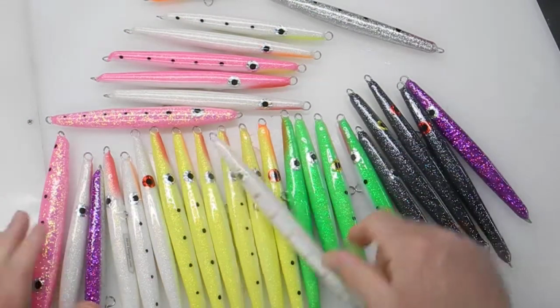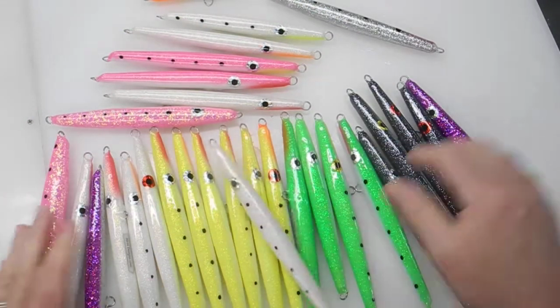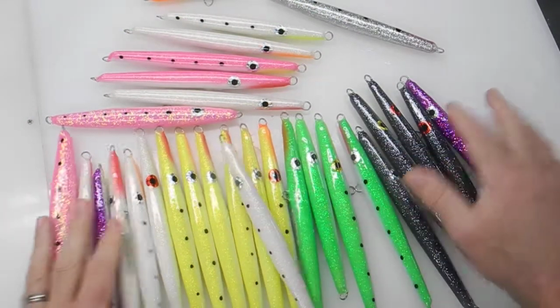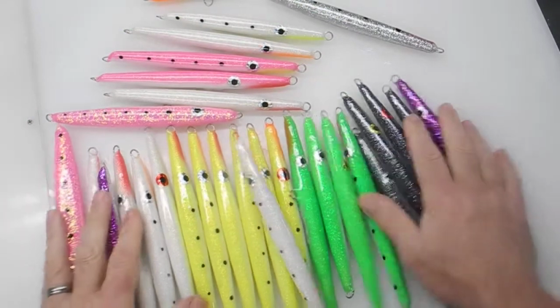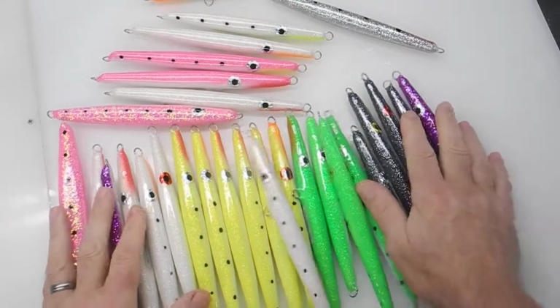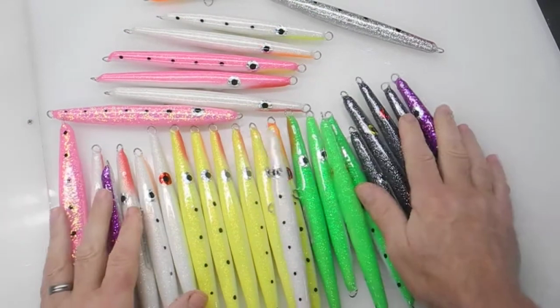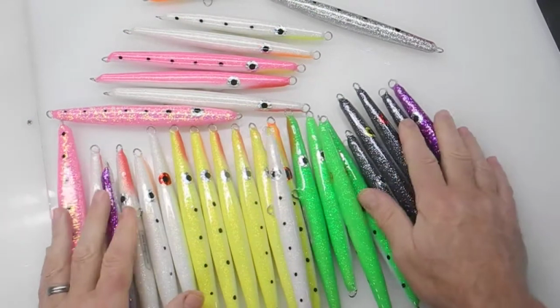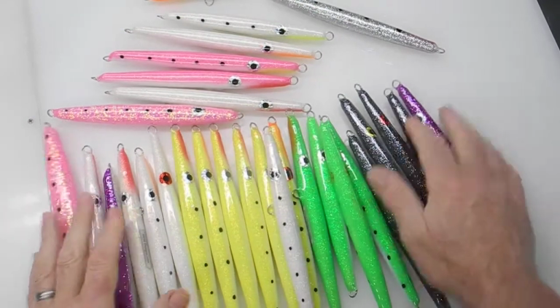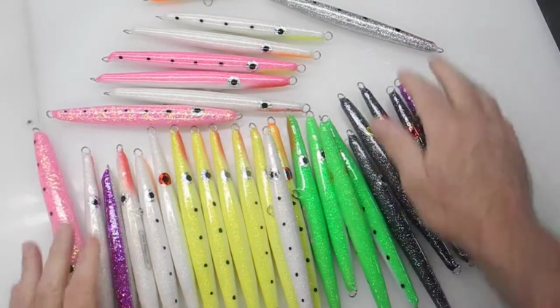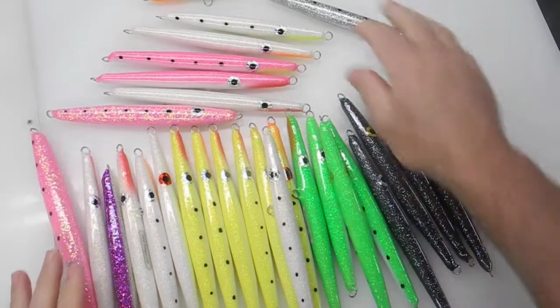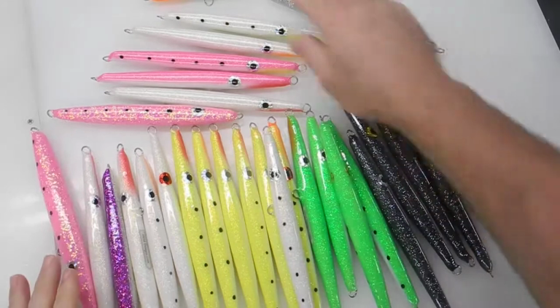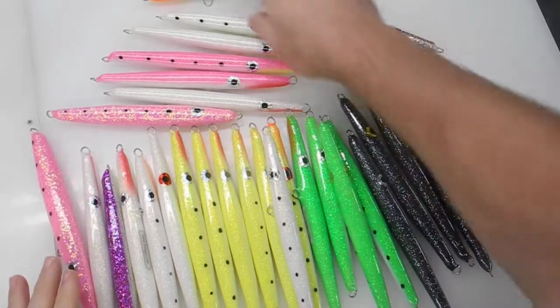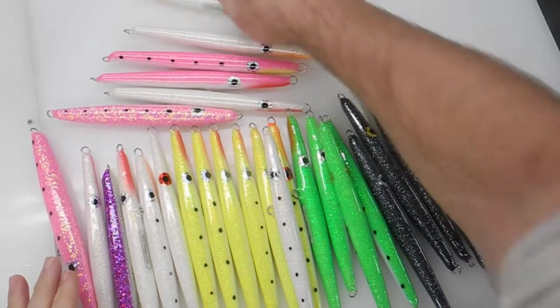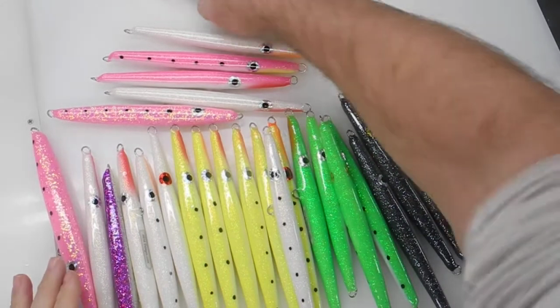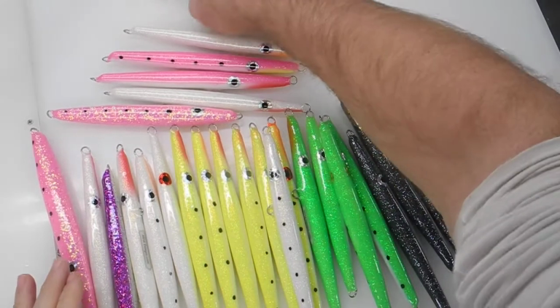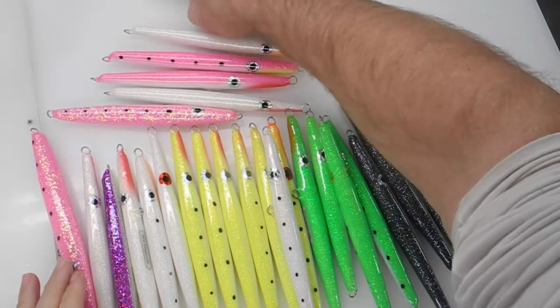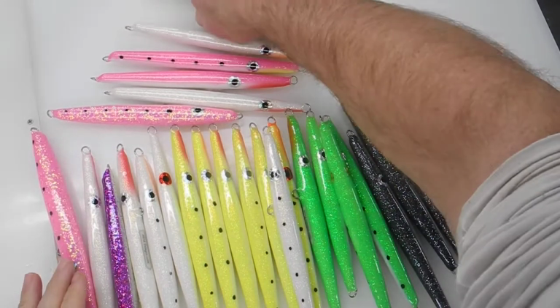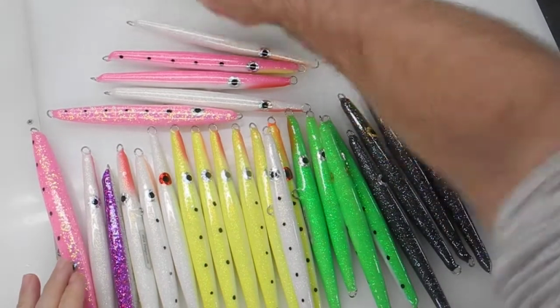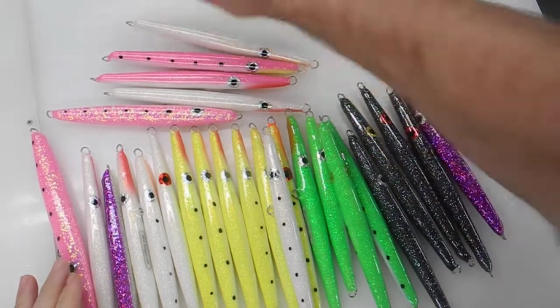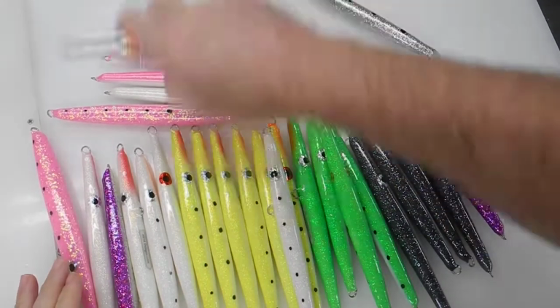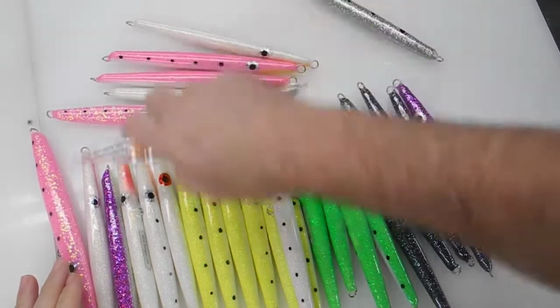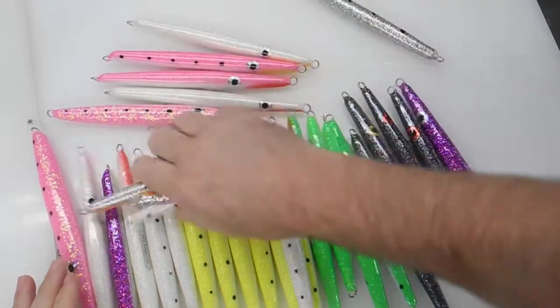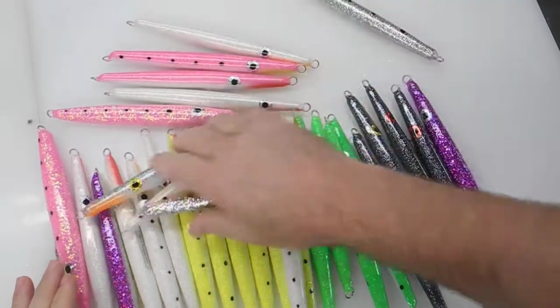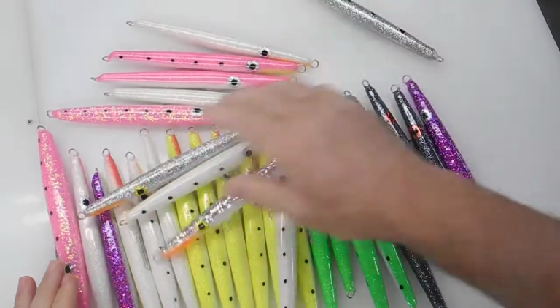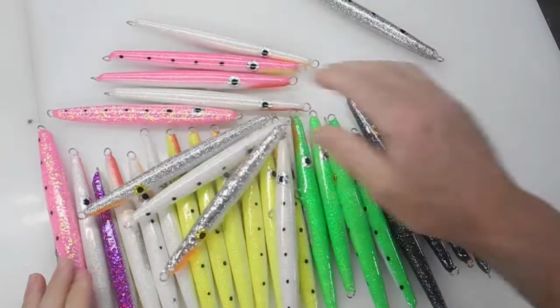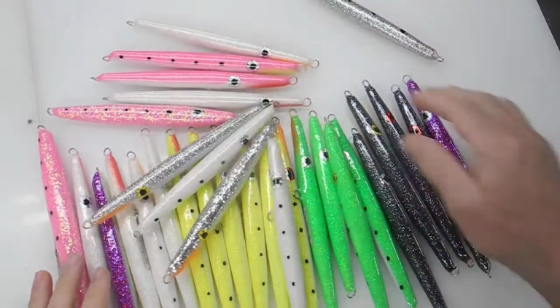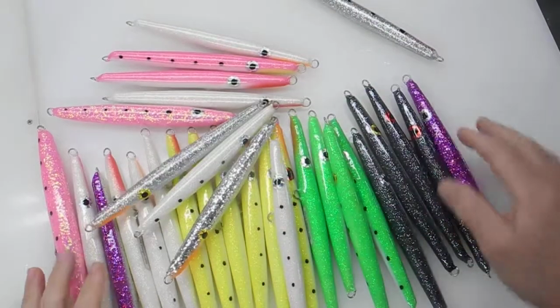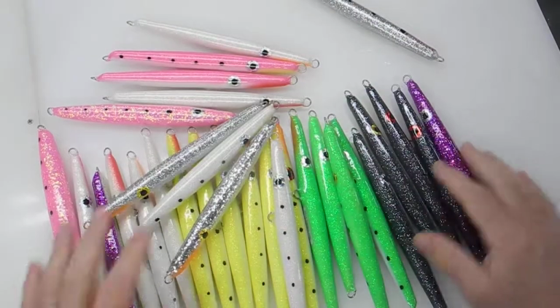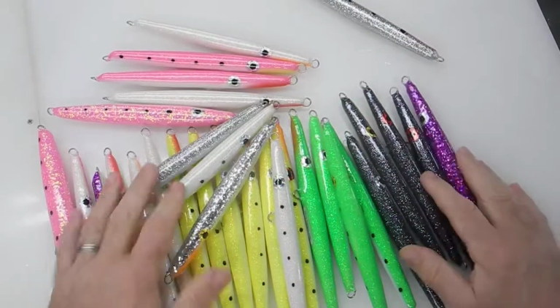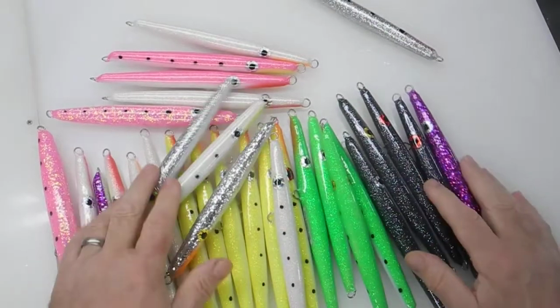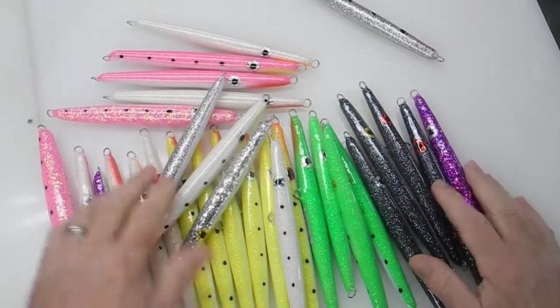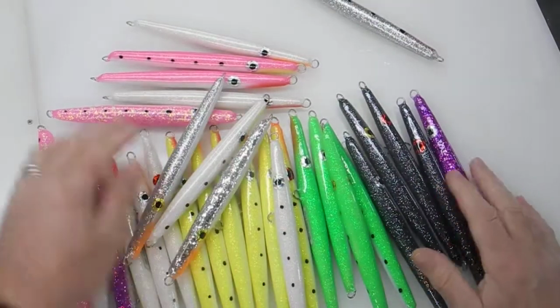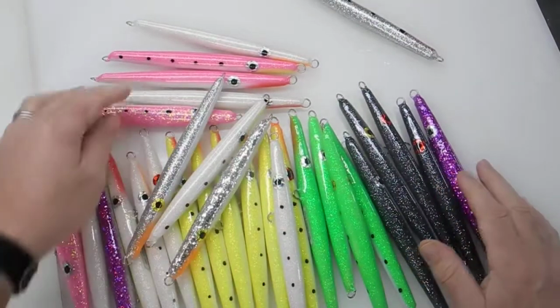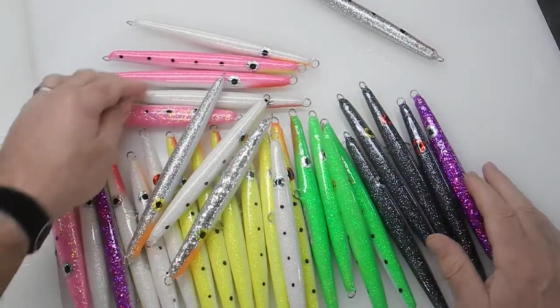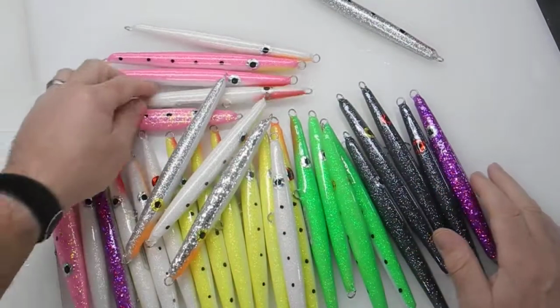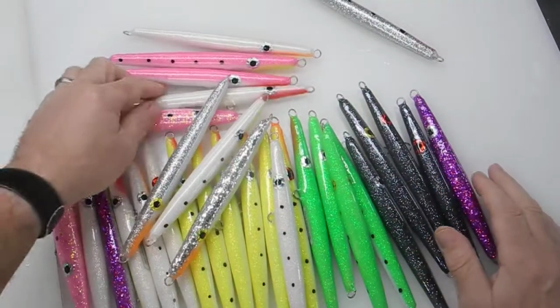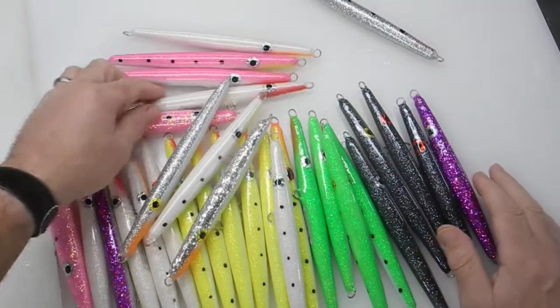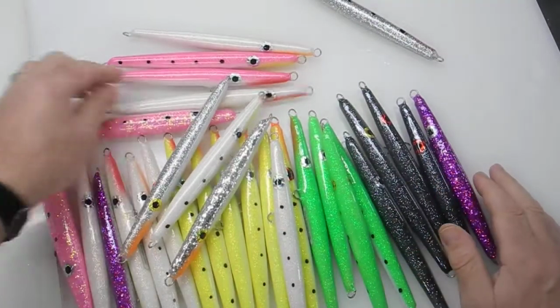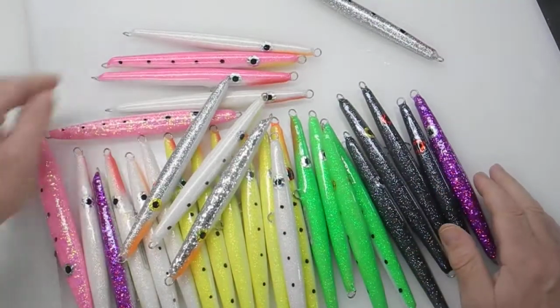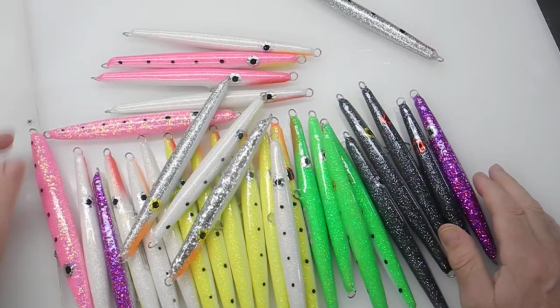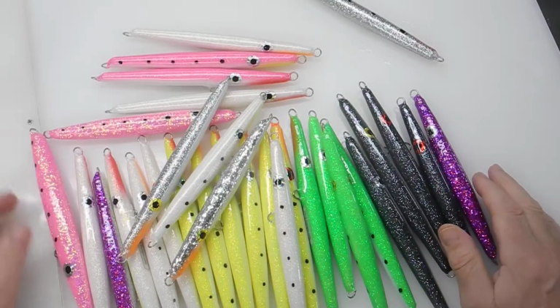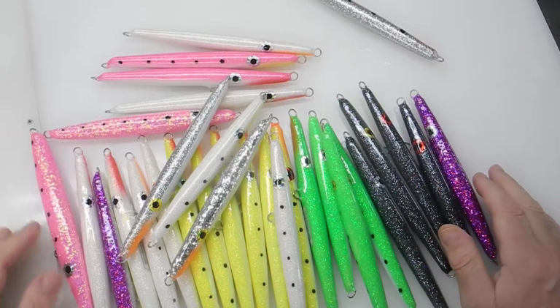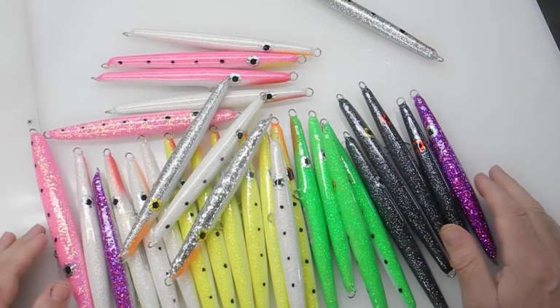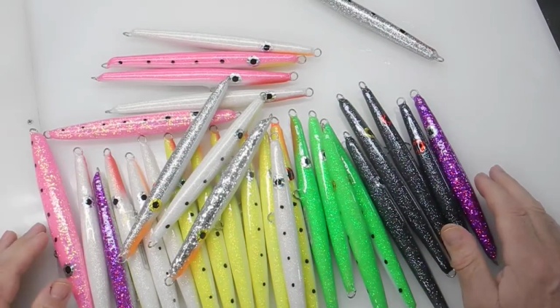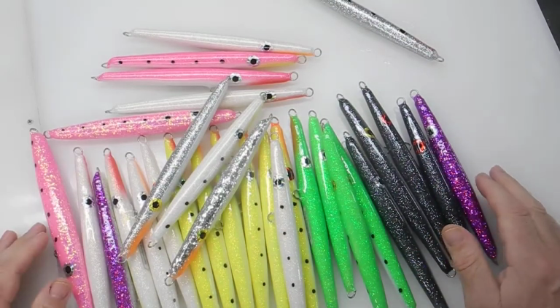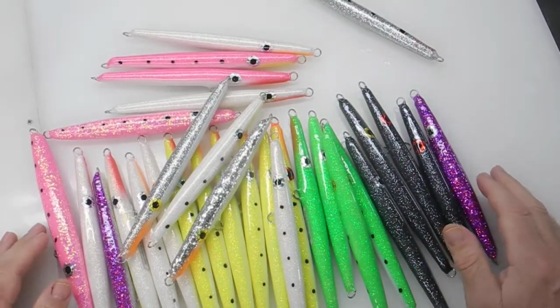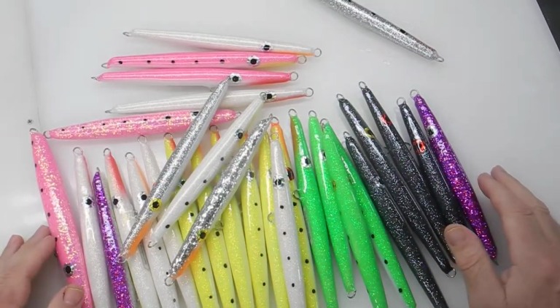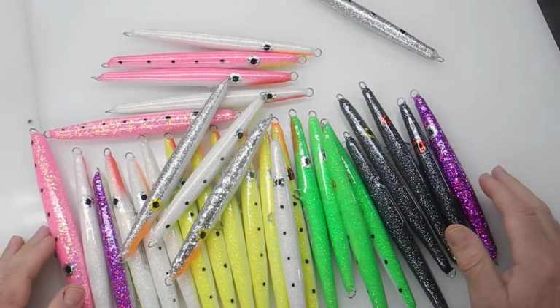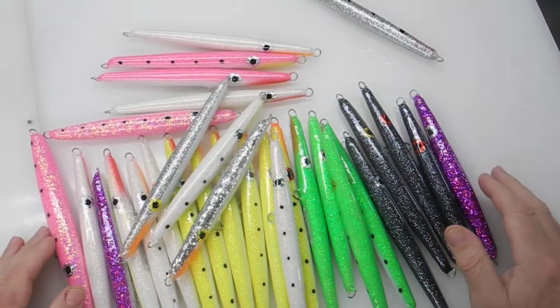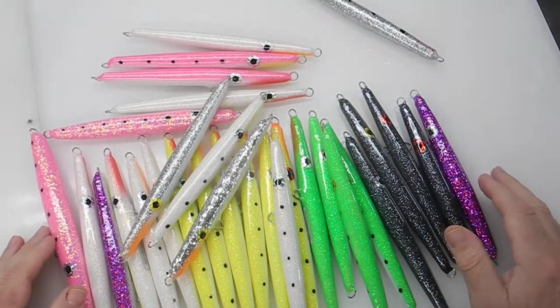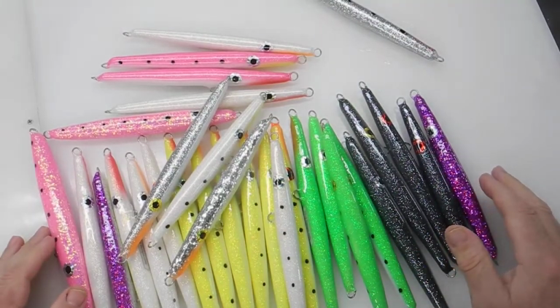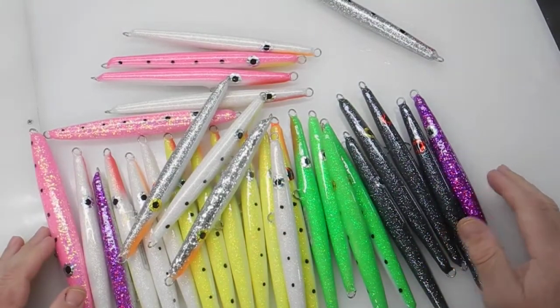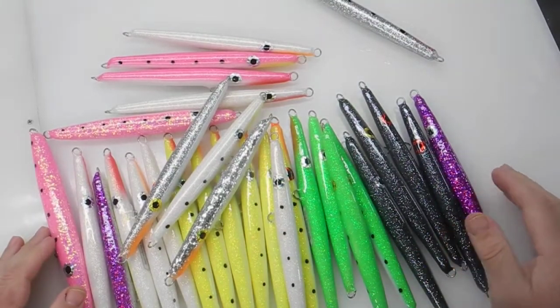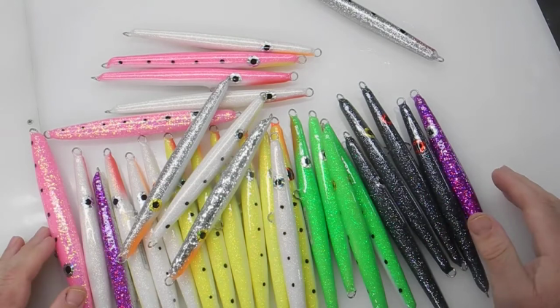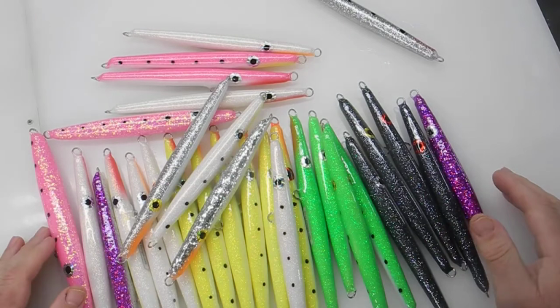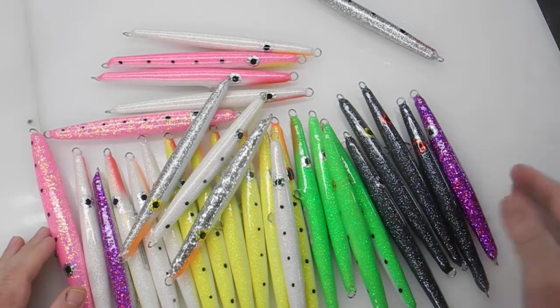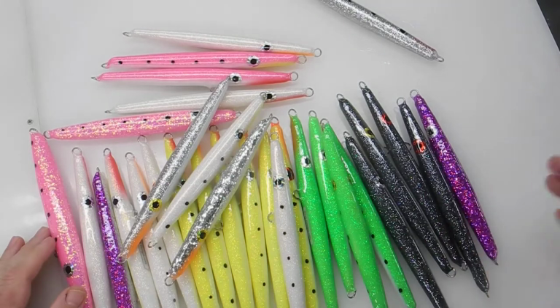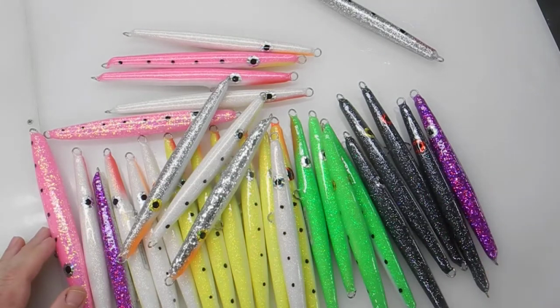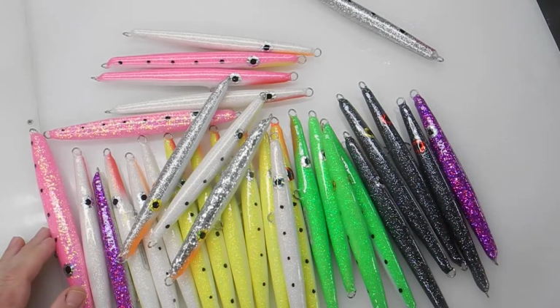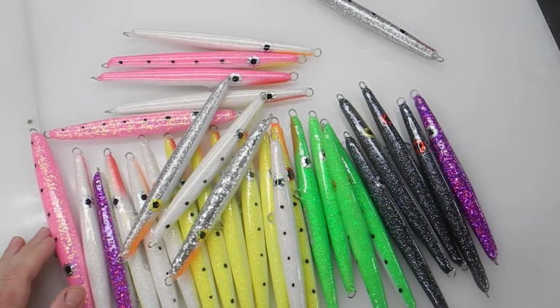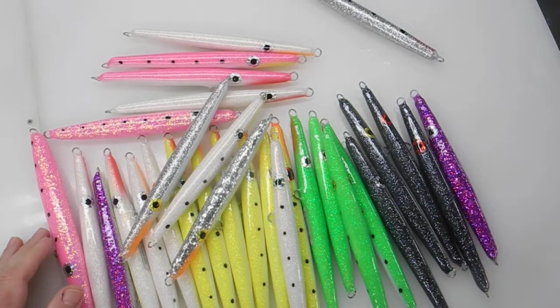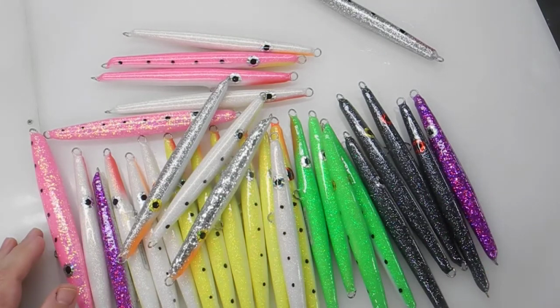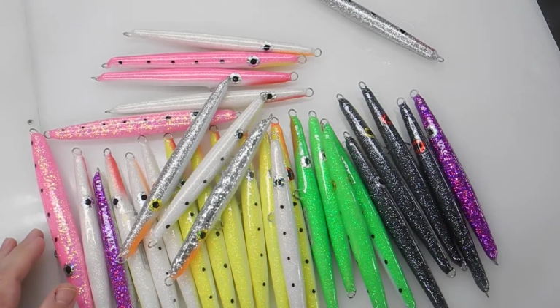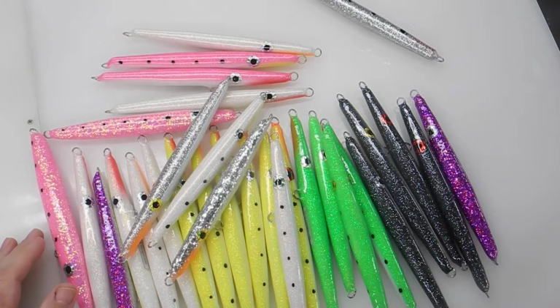Anyways, these will be on the website. Just giving you an idea of what they look like. Thanks for watching.